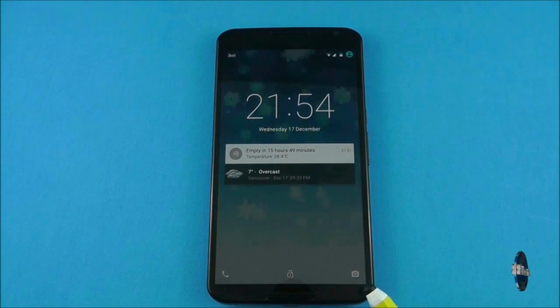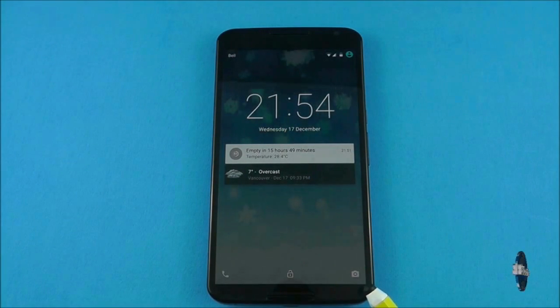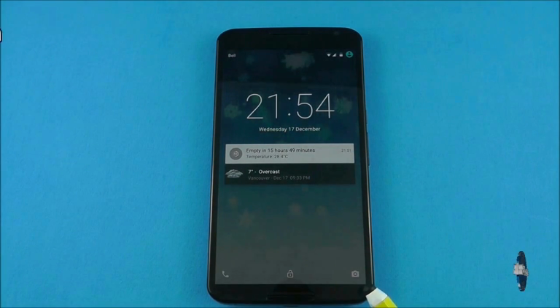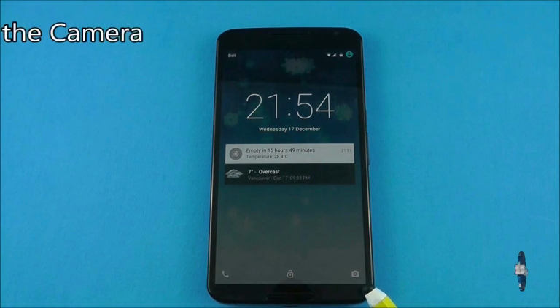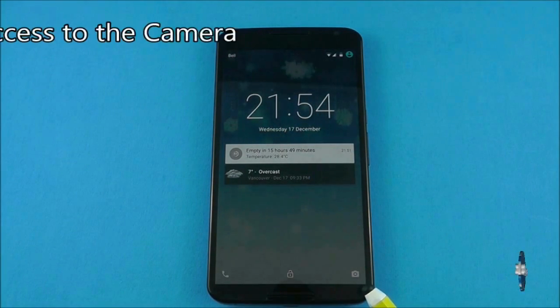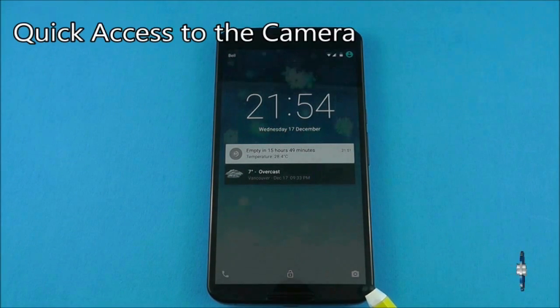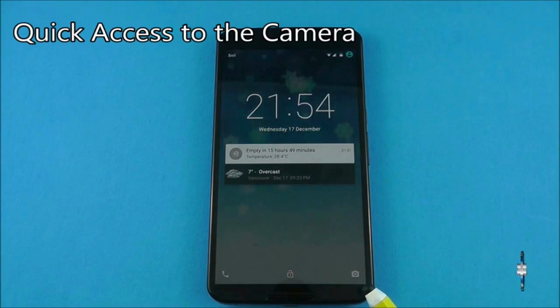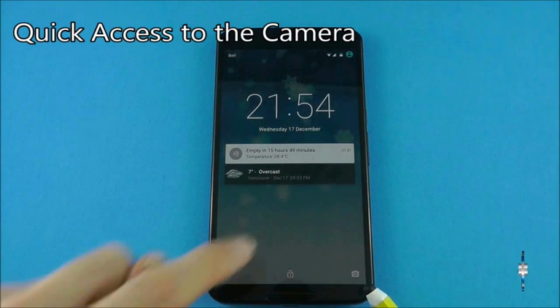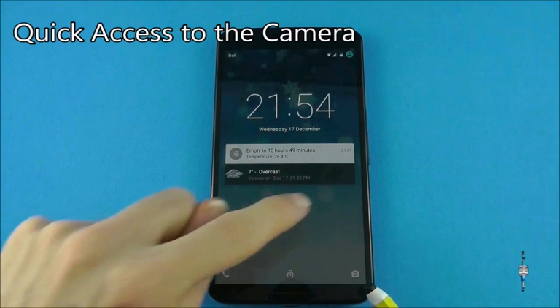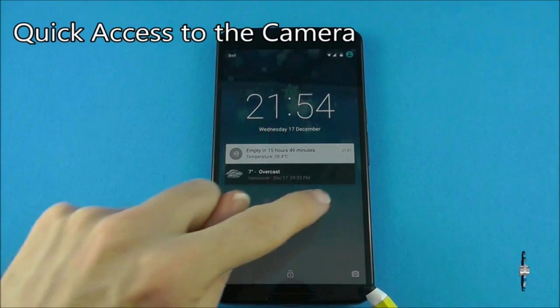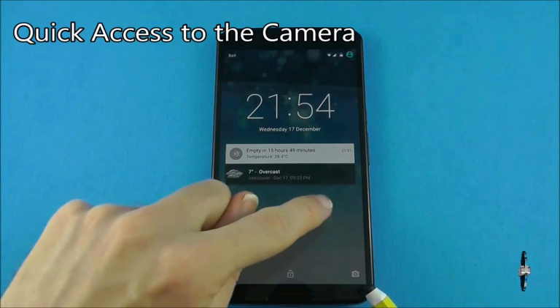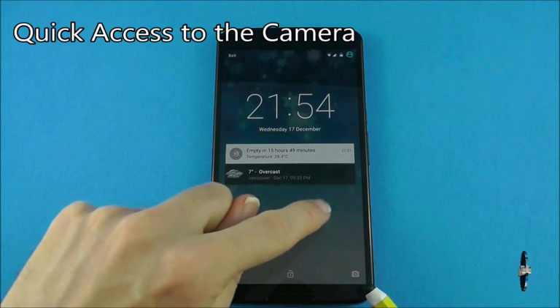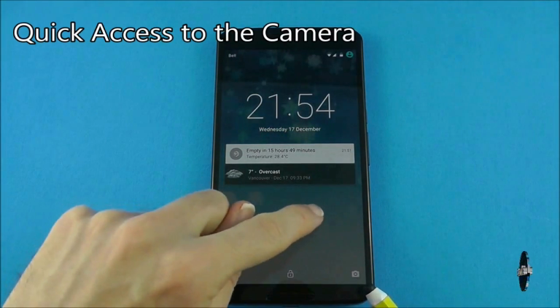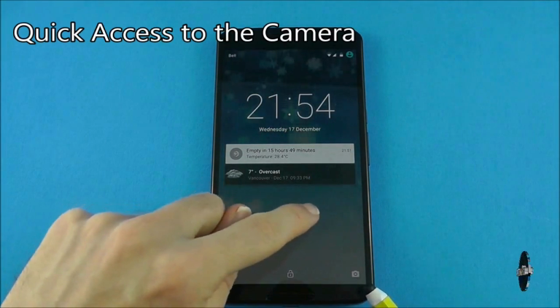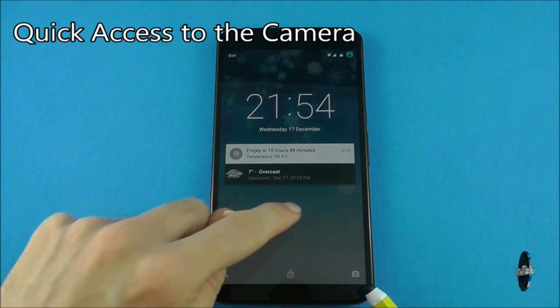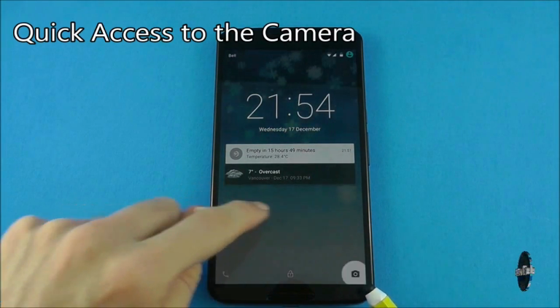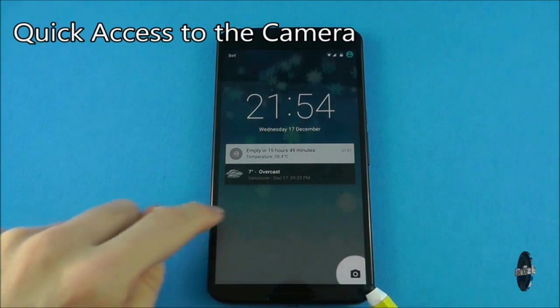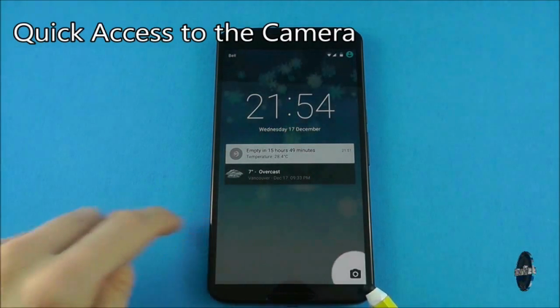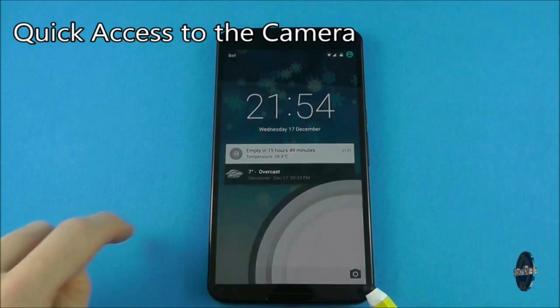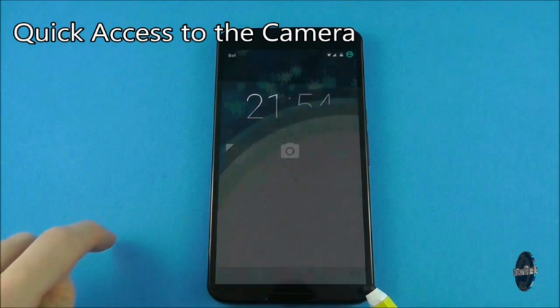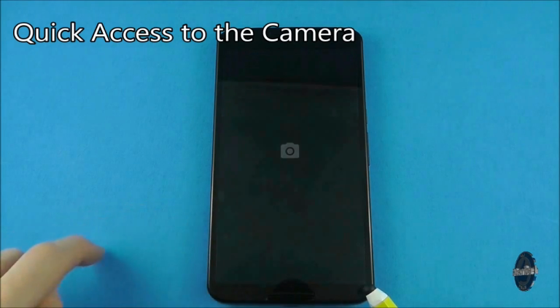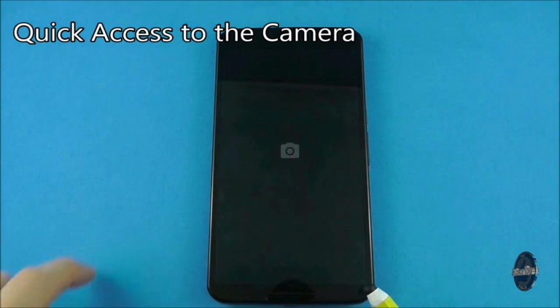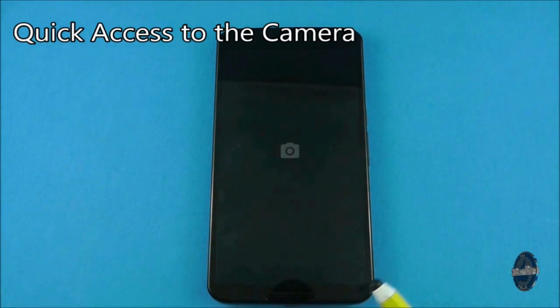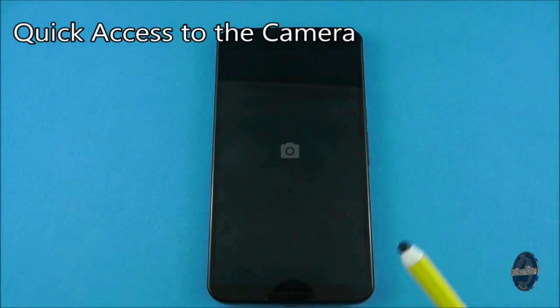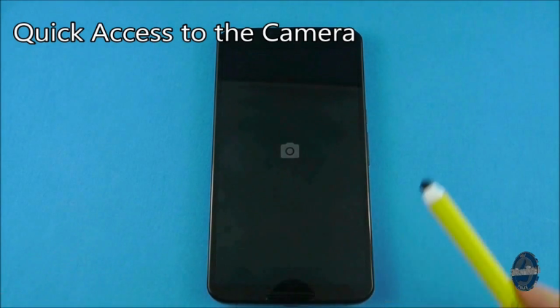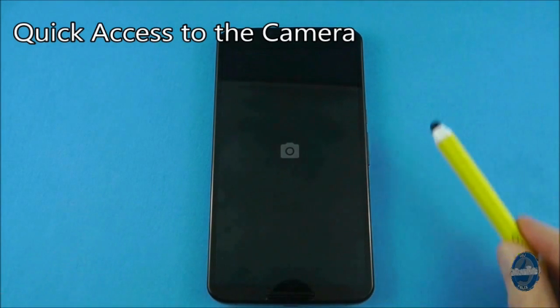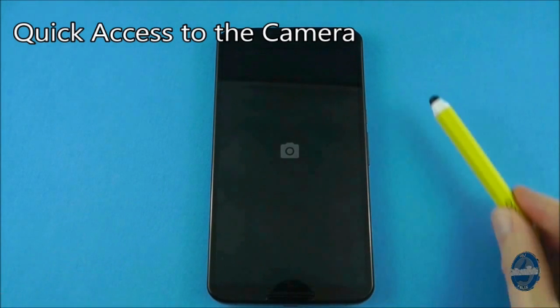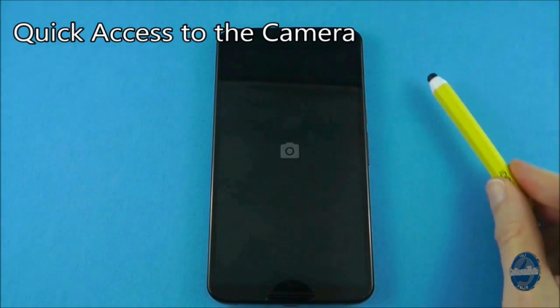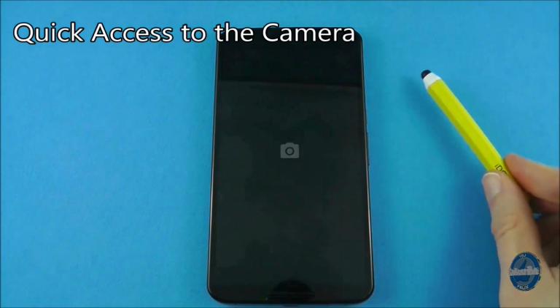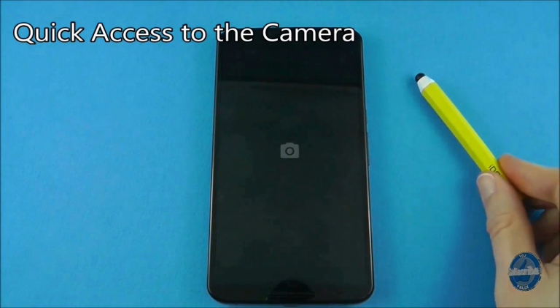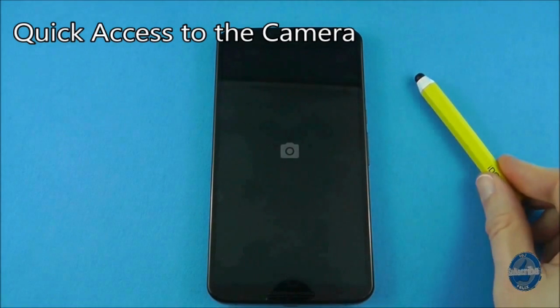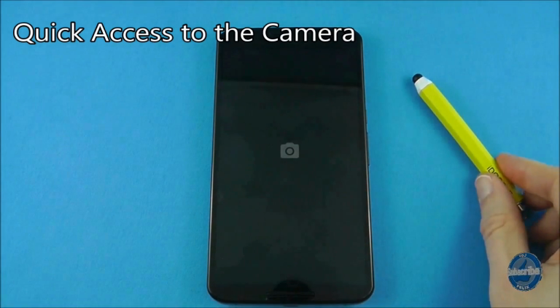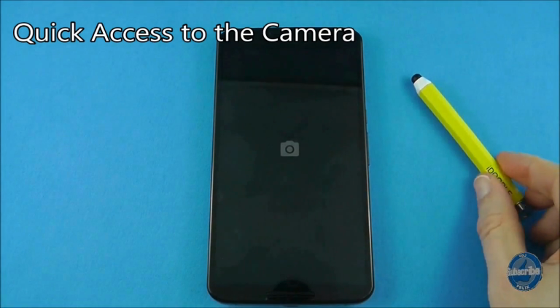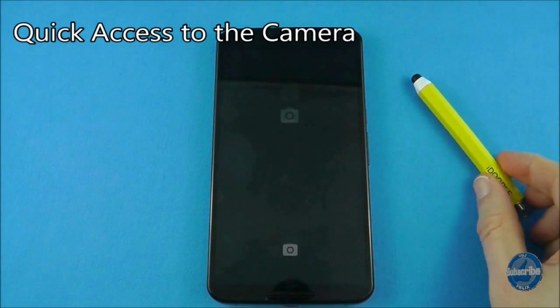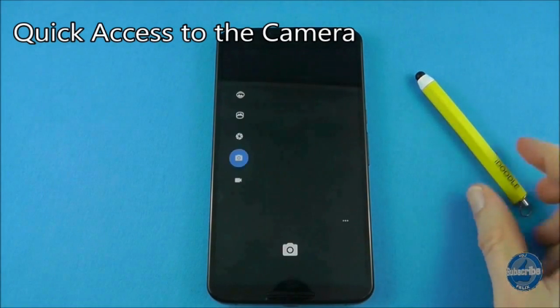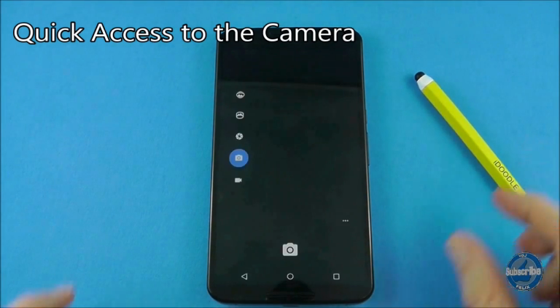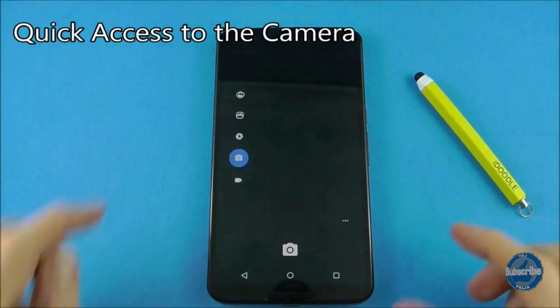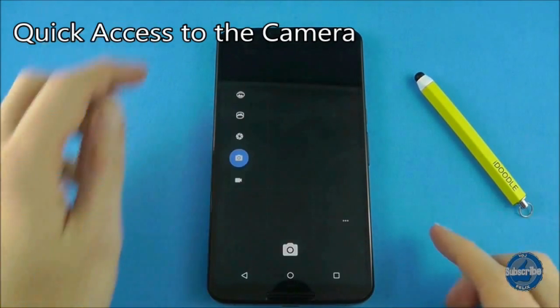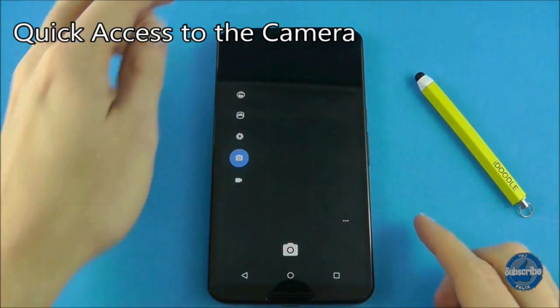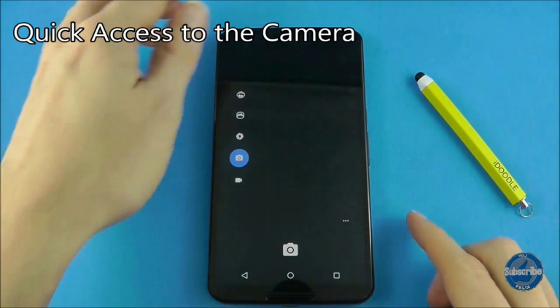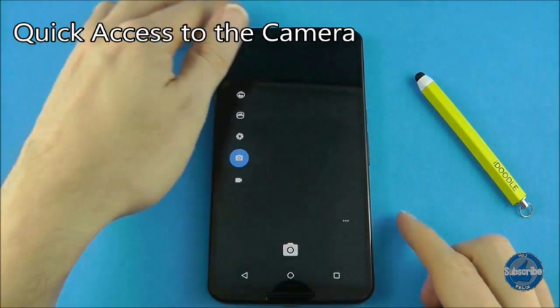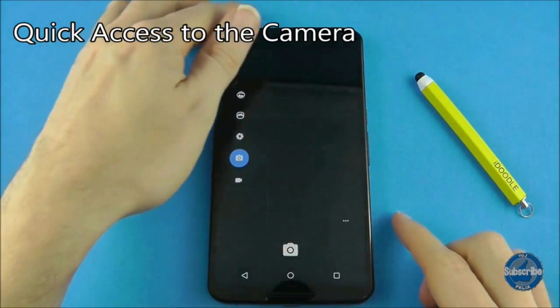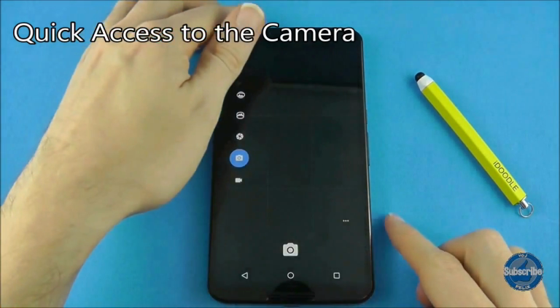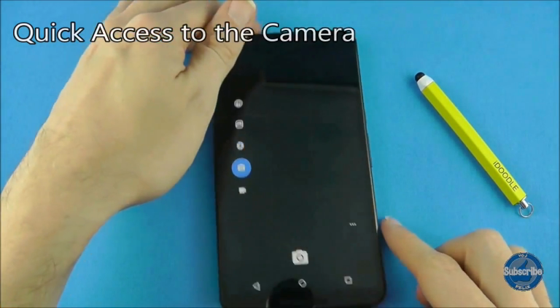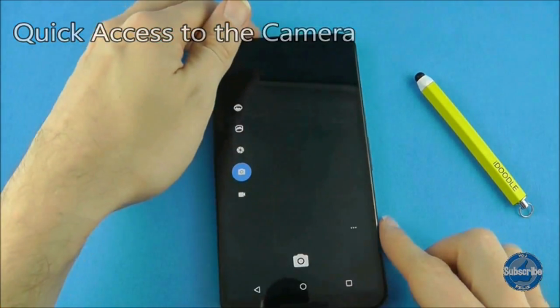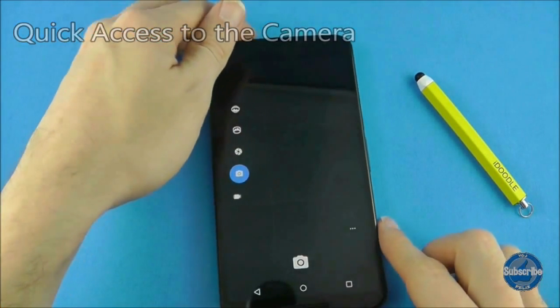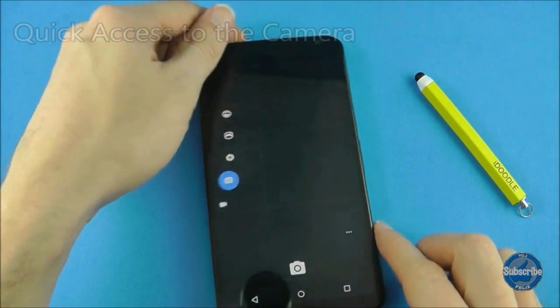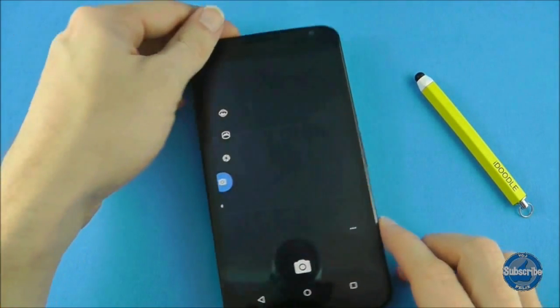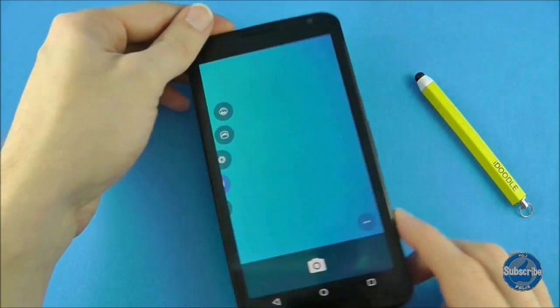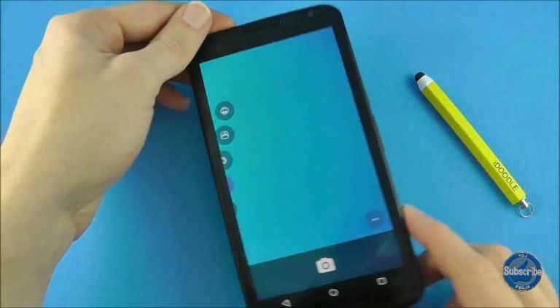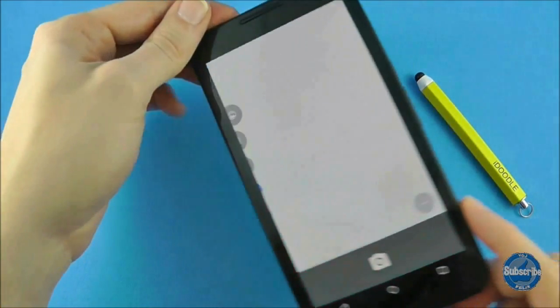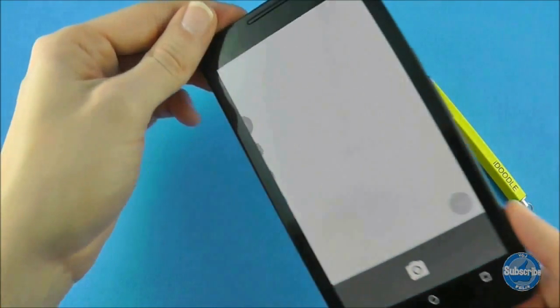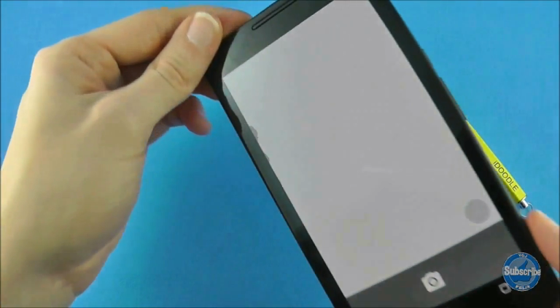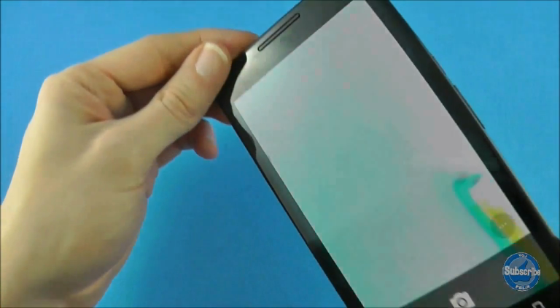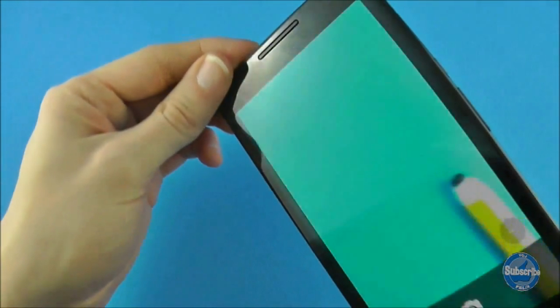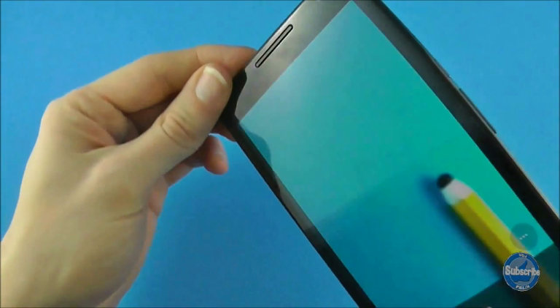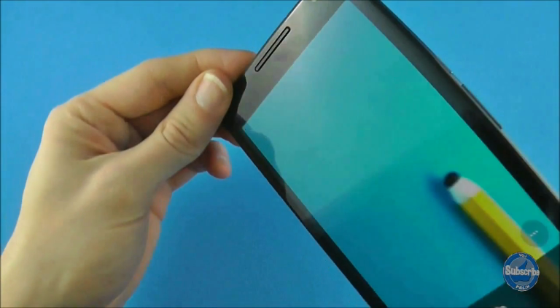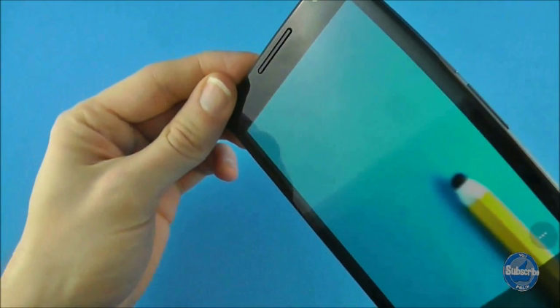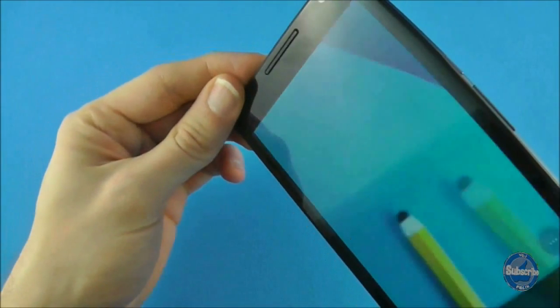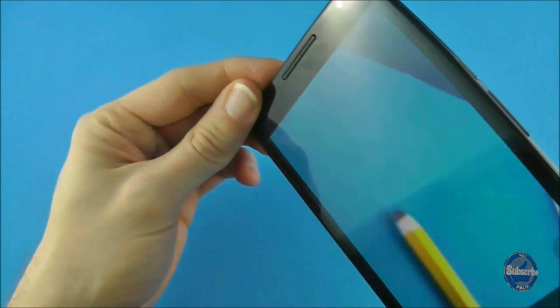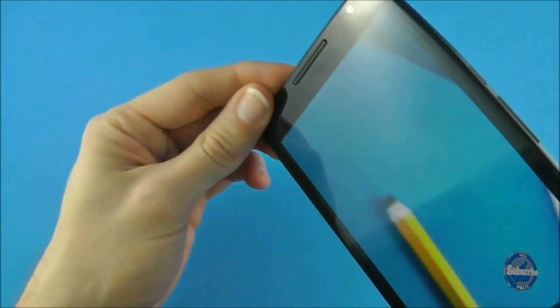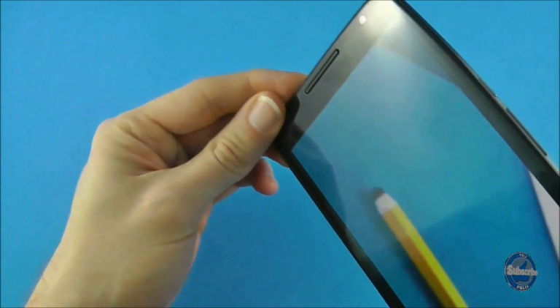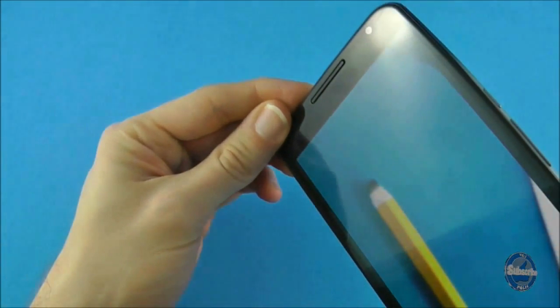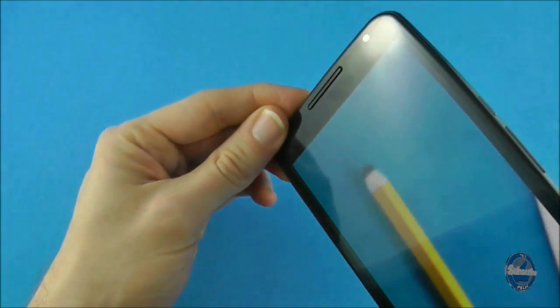To quickly access the camera from the lock screen, swipe from right to left on any part of the screen that isn't a notification.